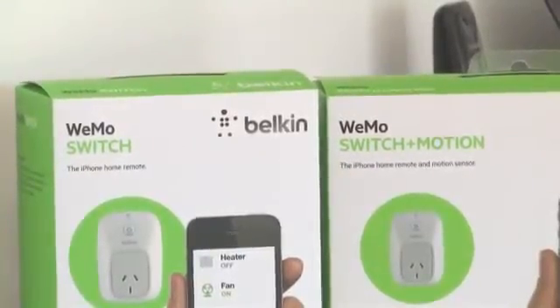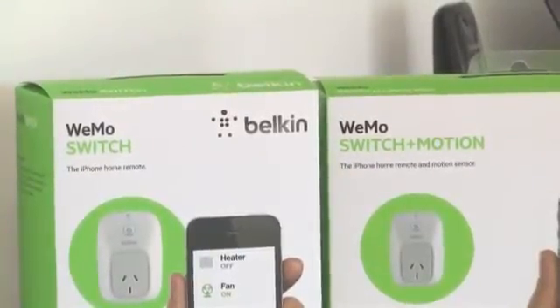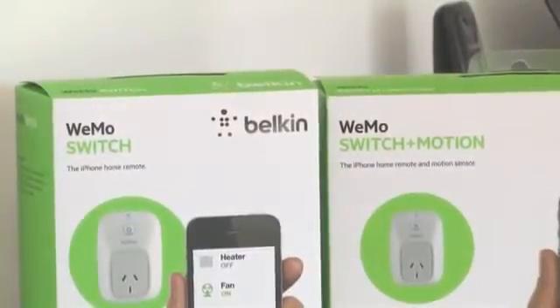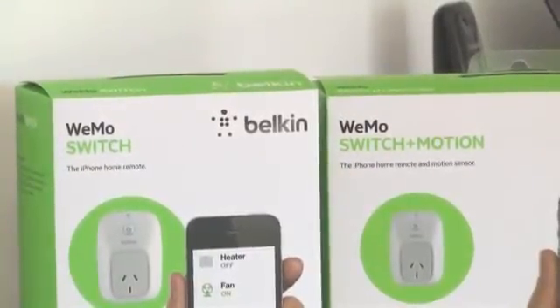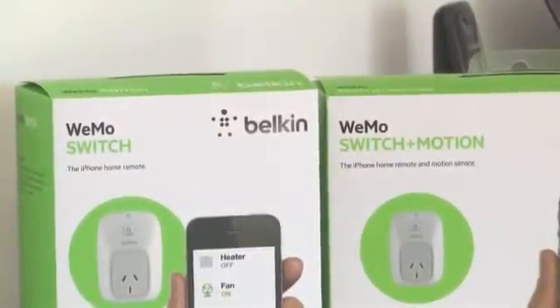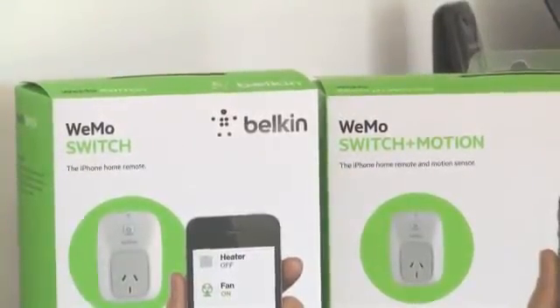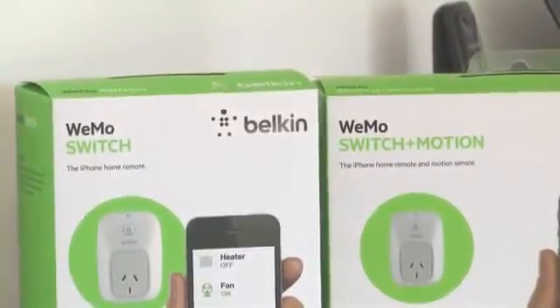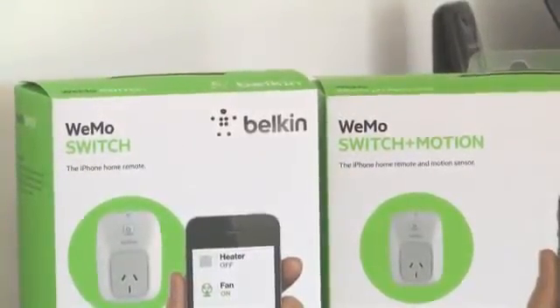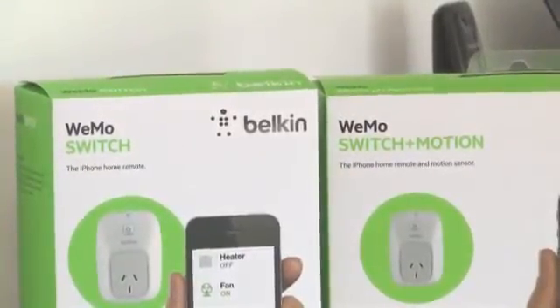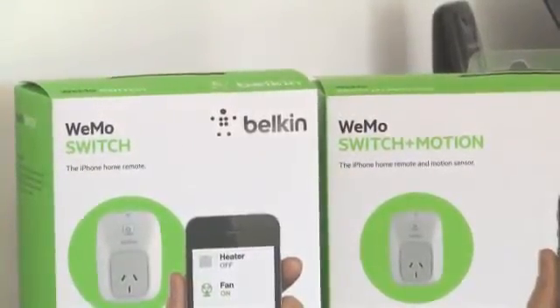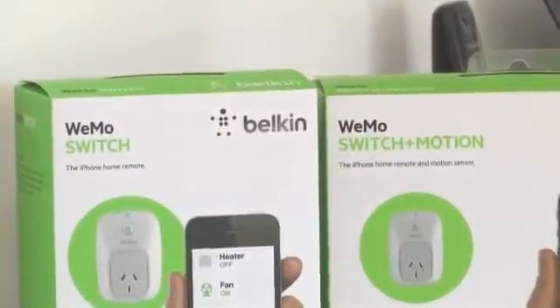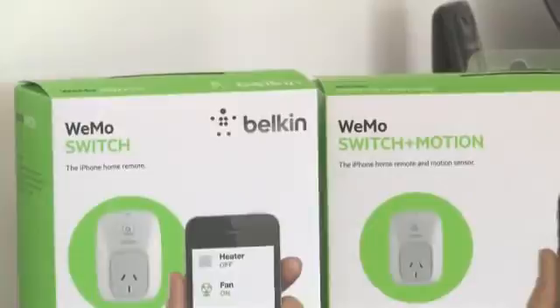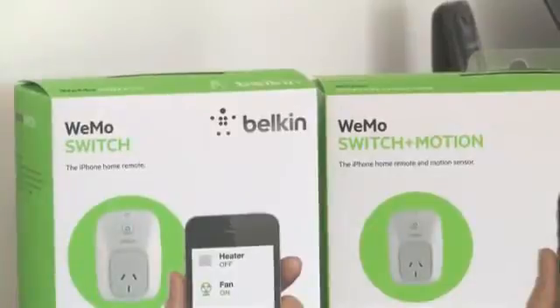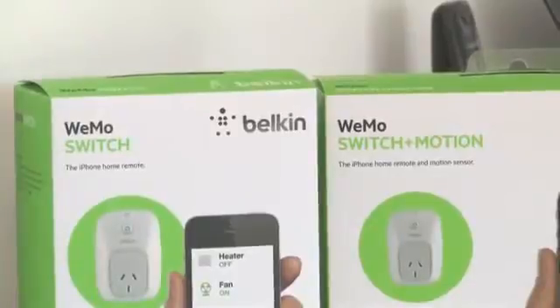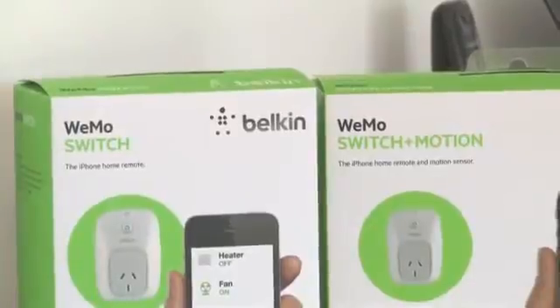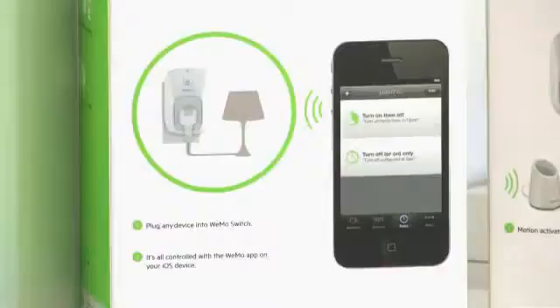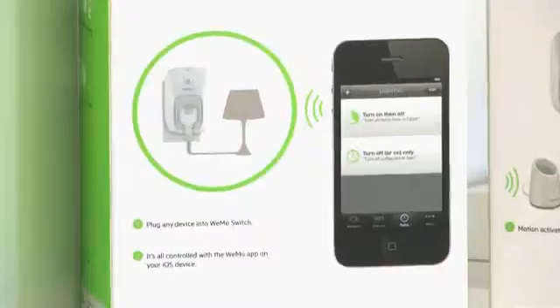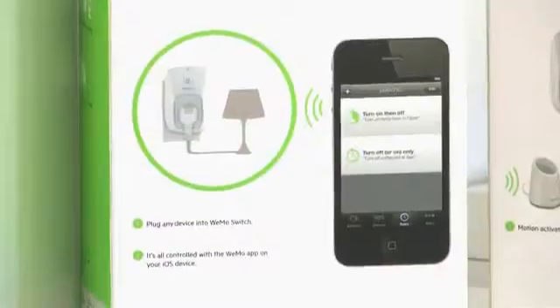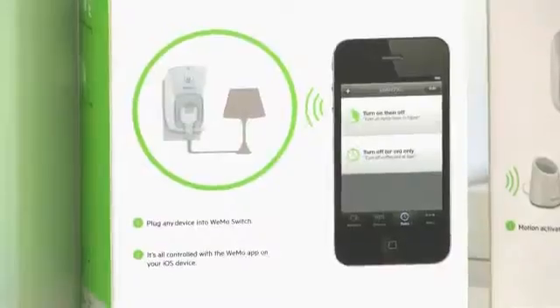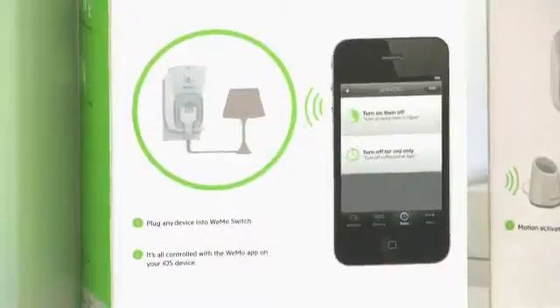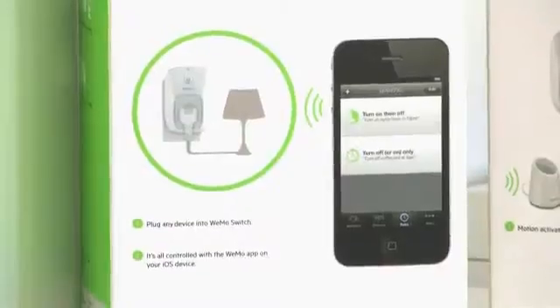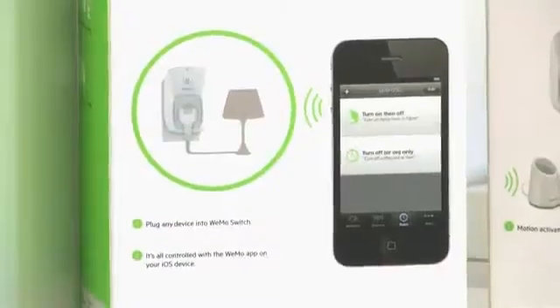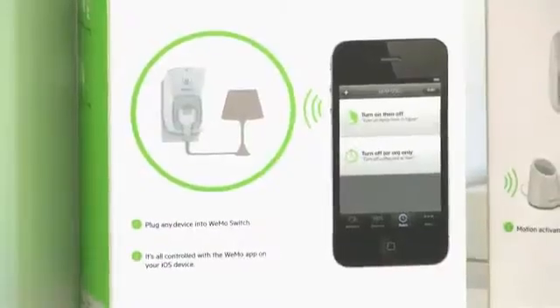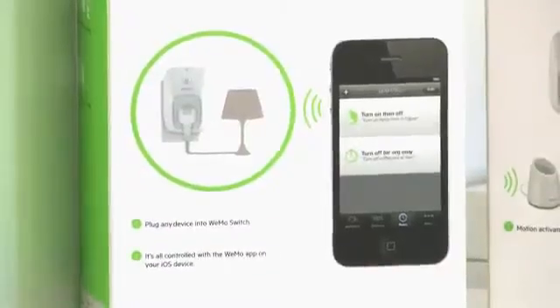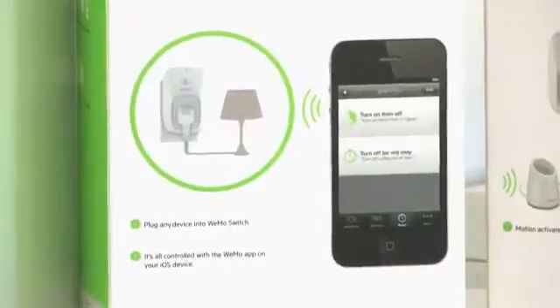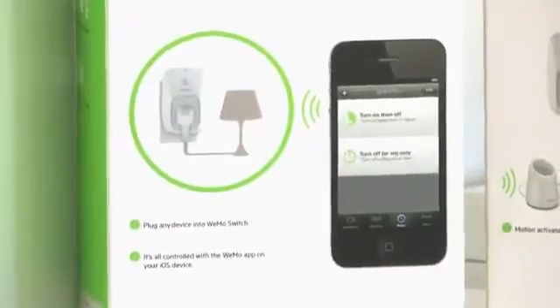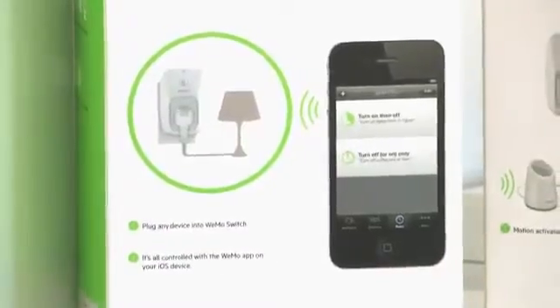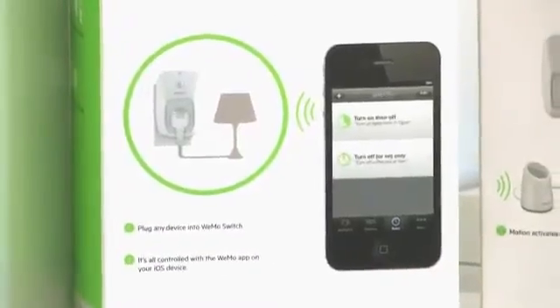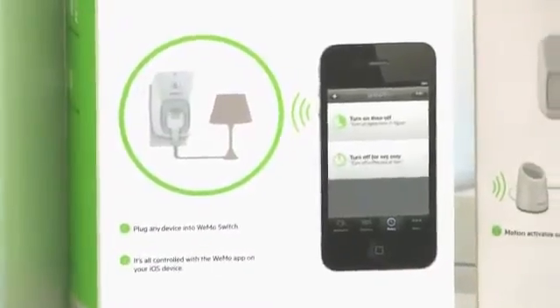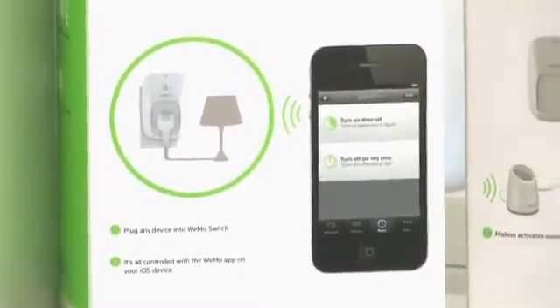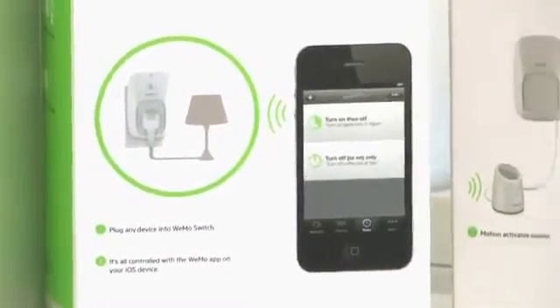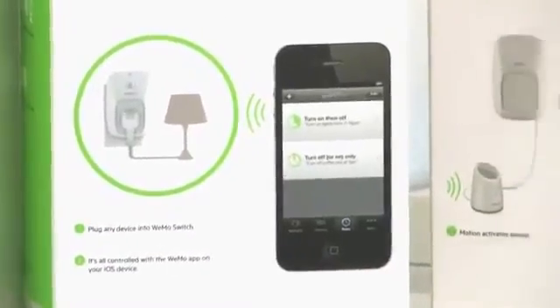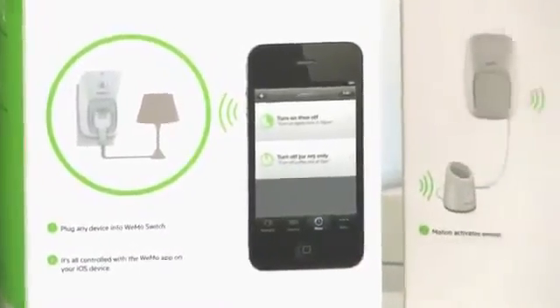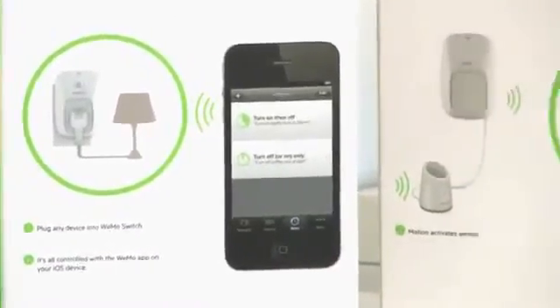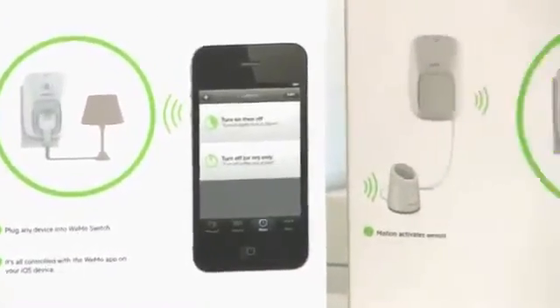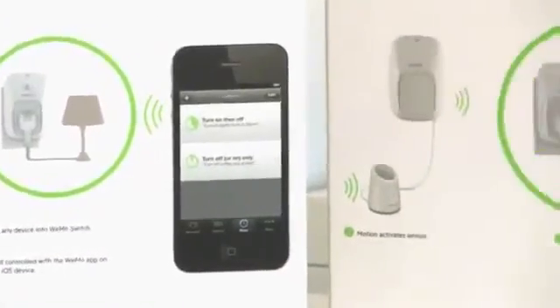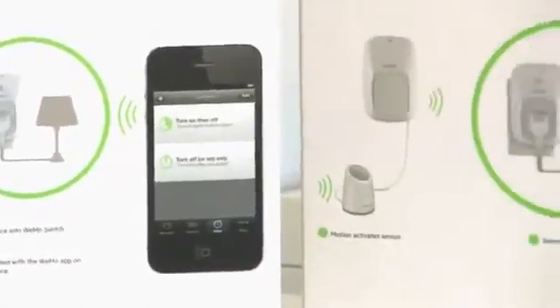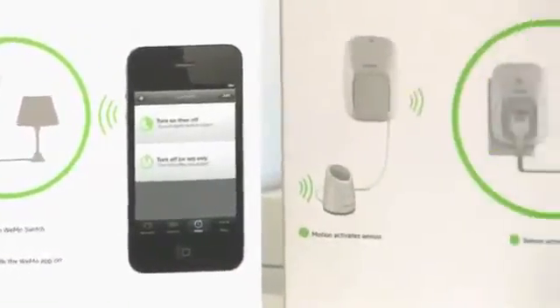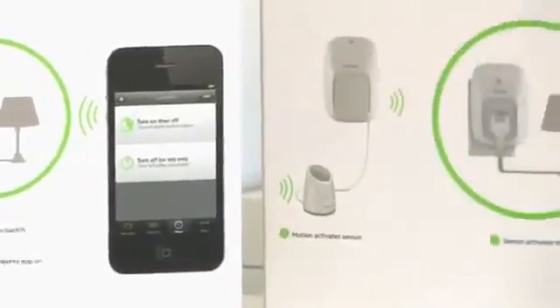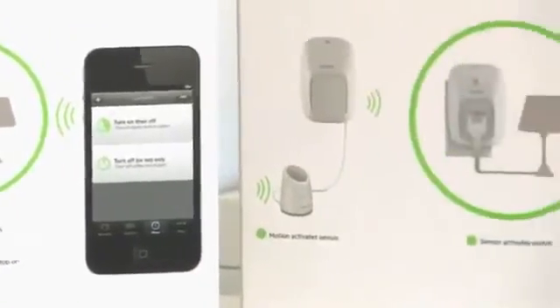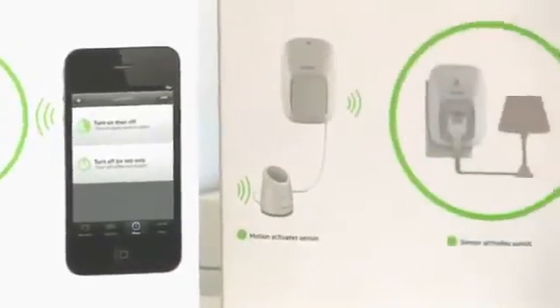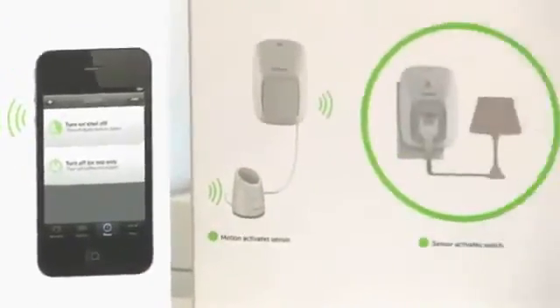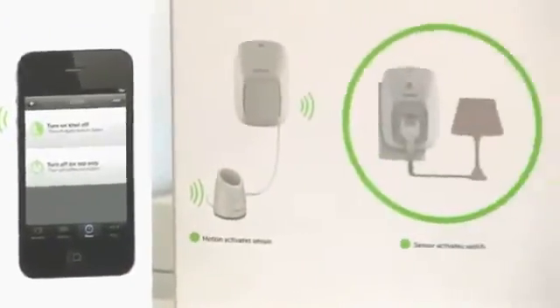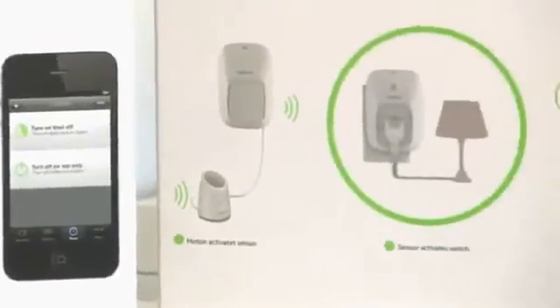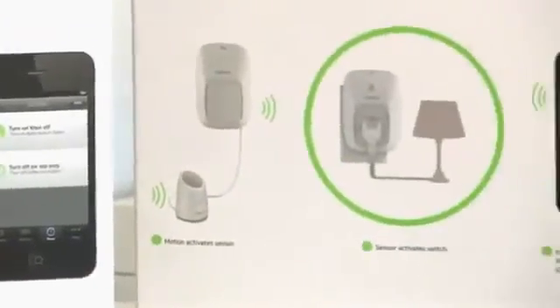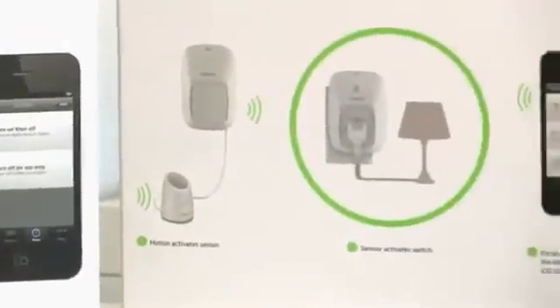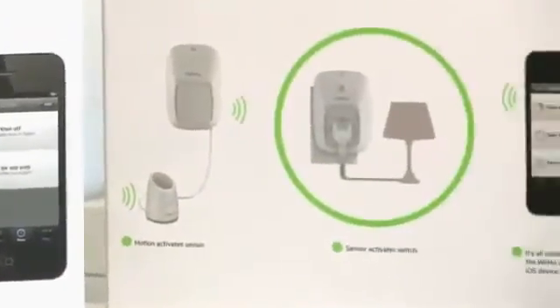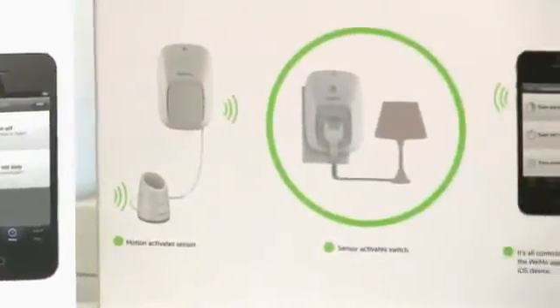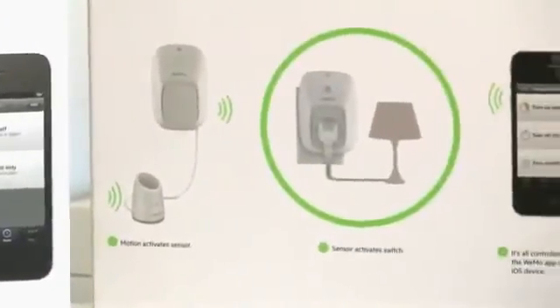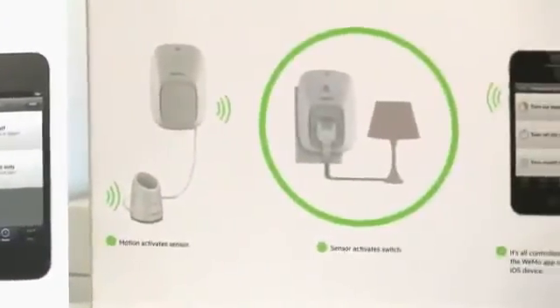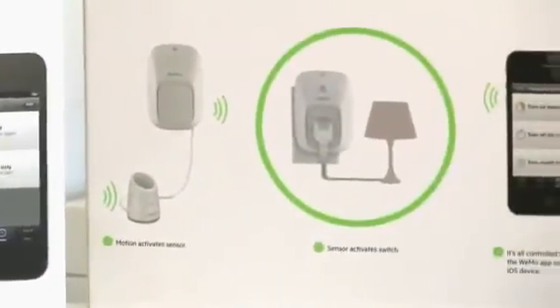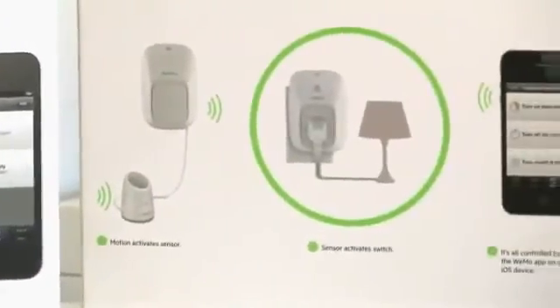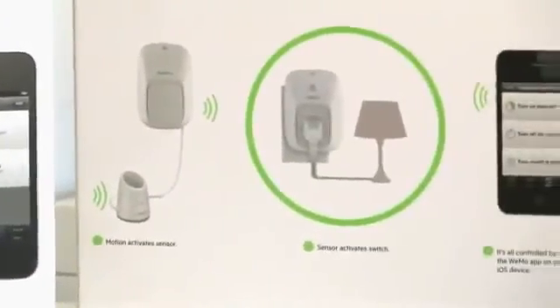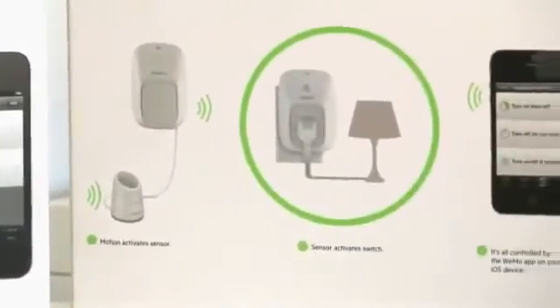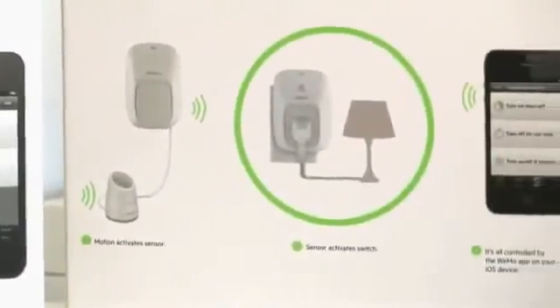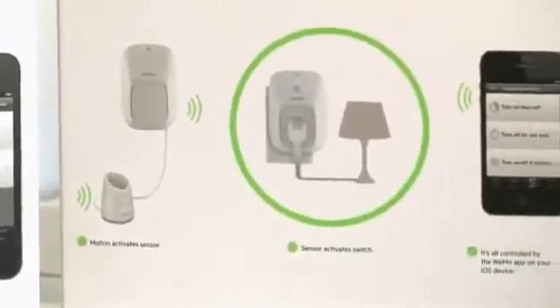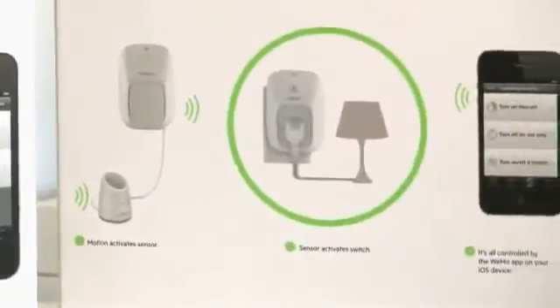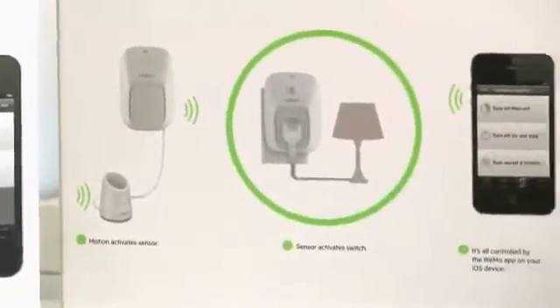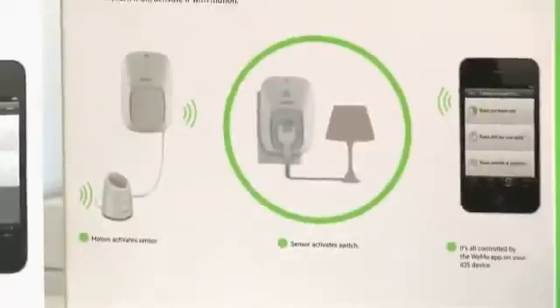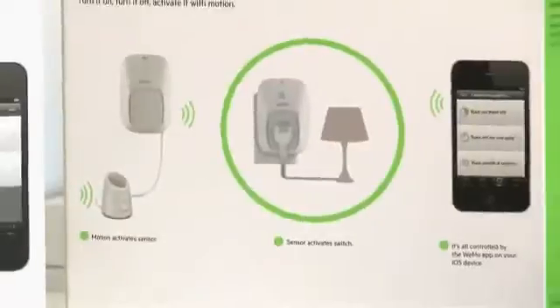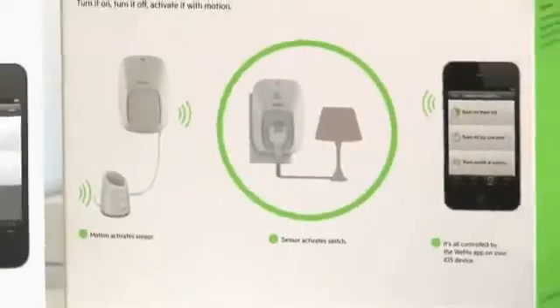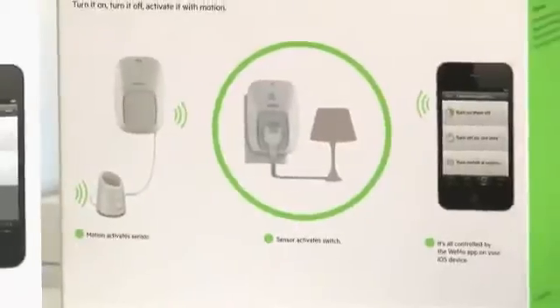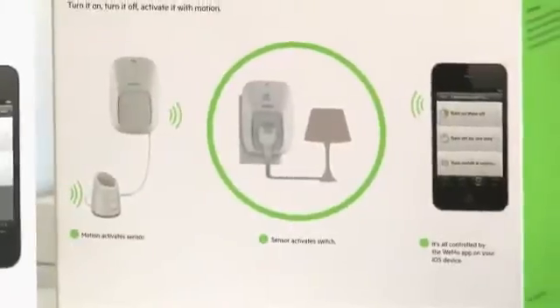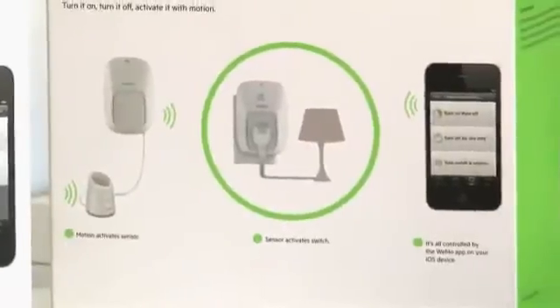With the Wemo family of products, you really can have complete control of your house at any time.